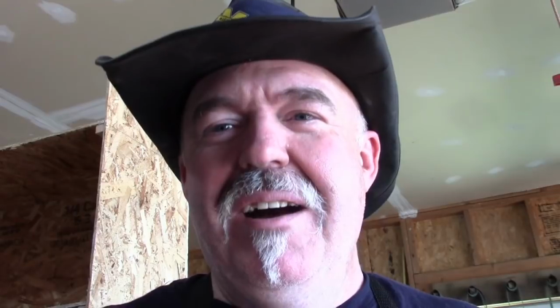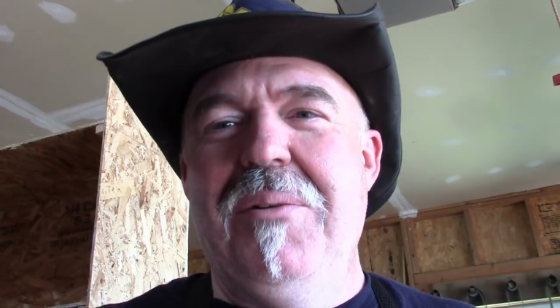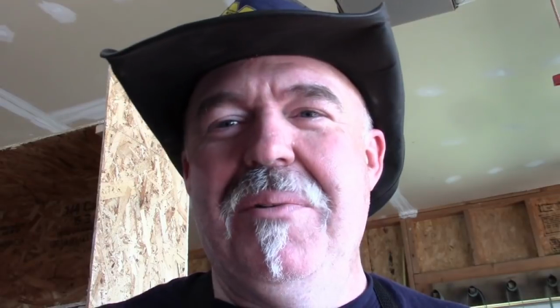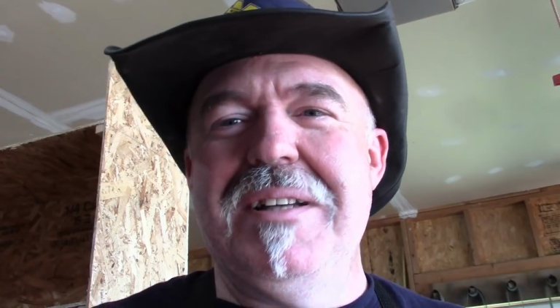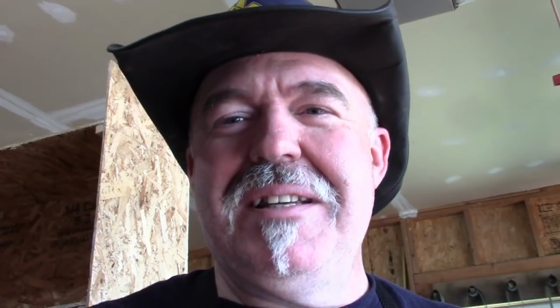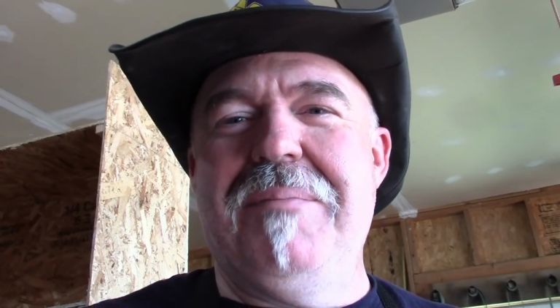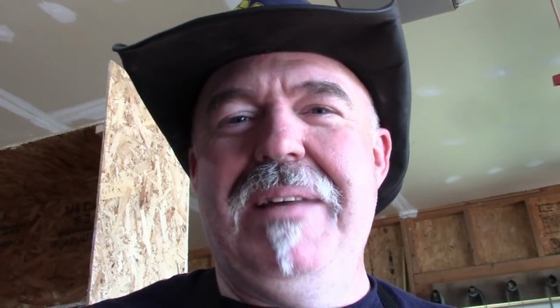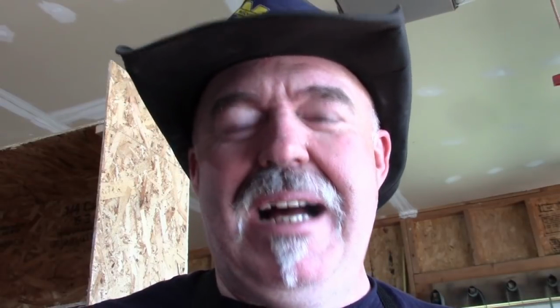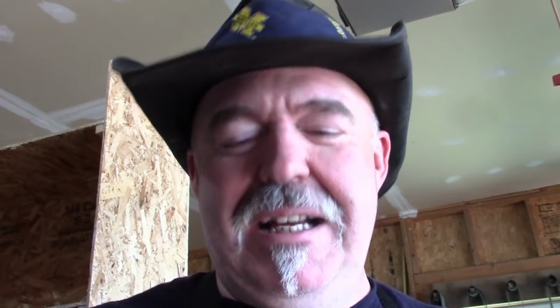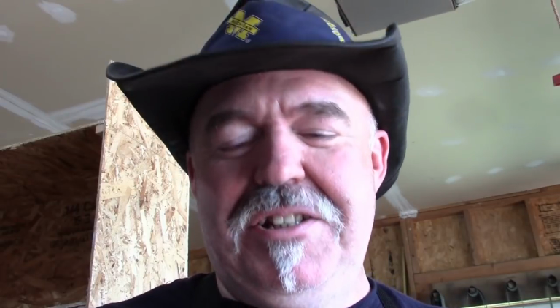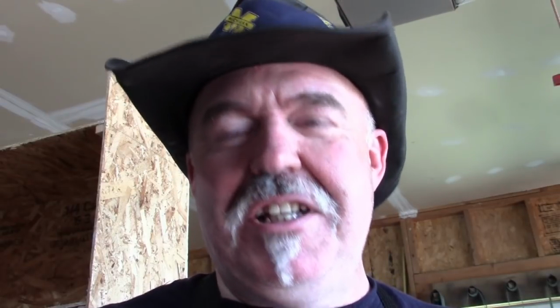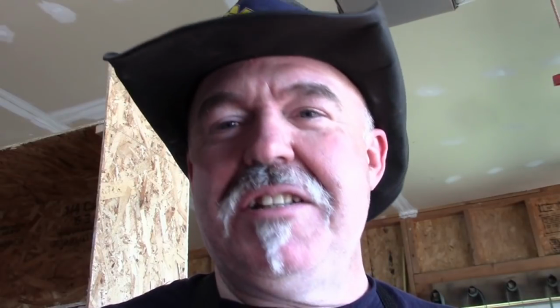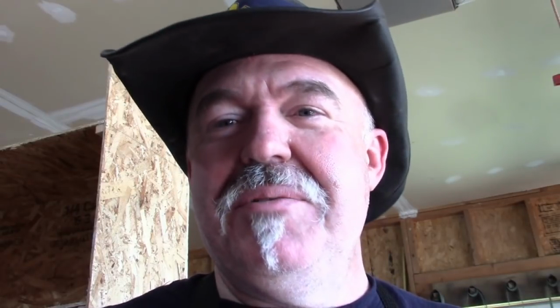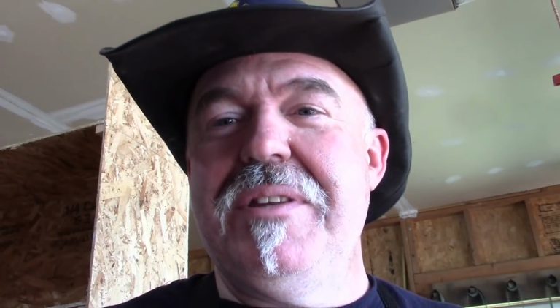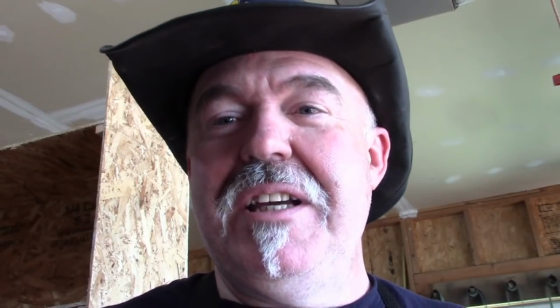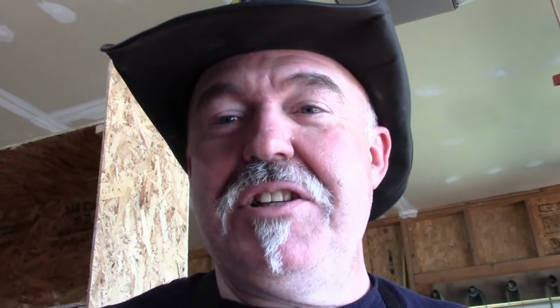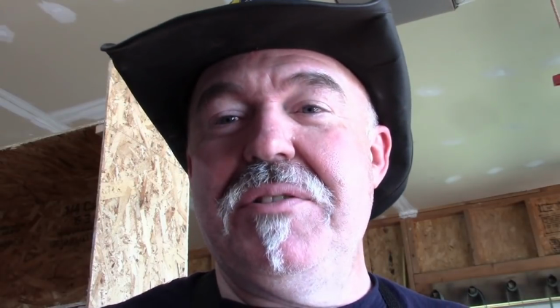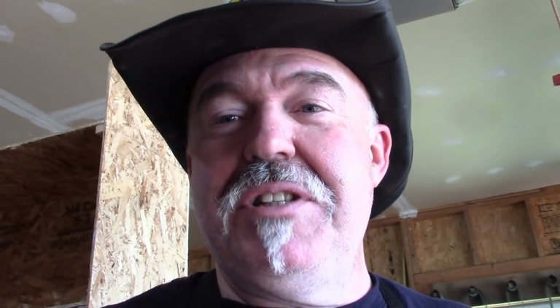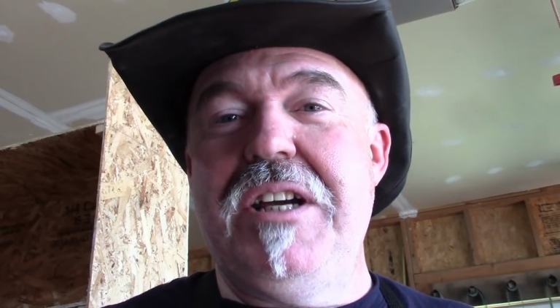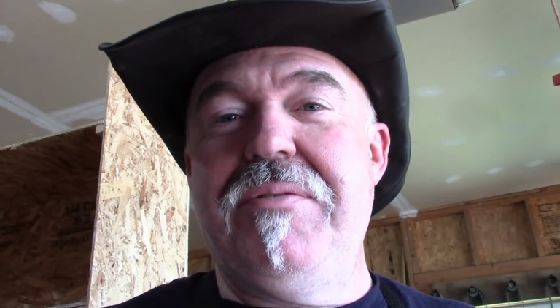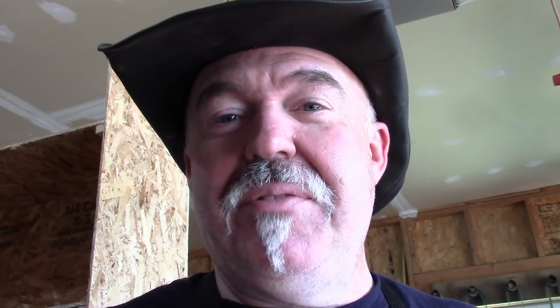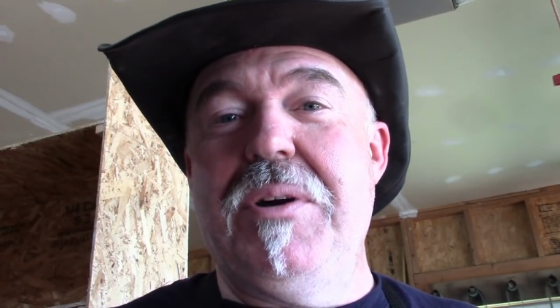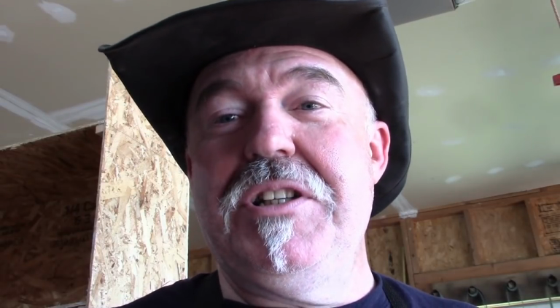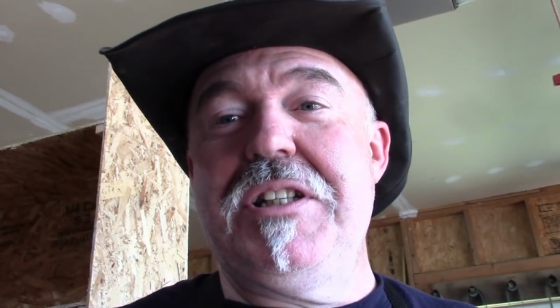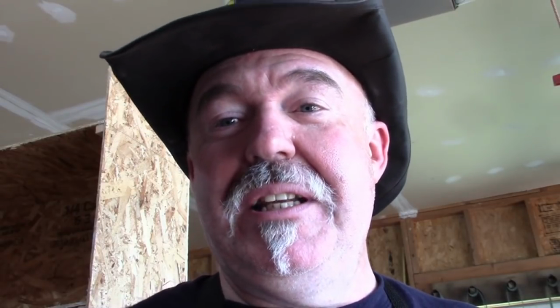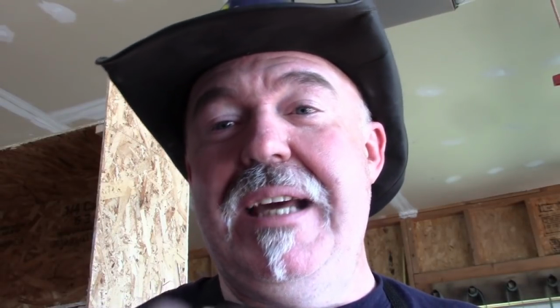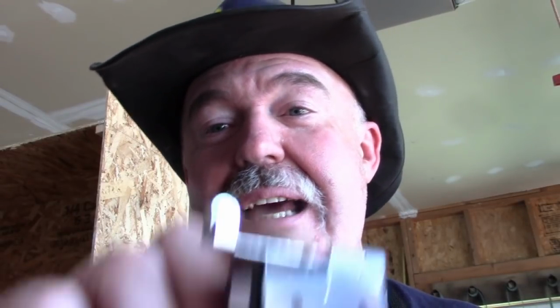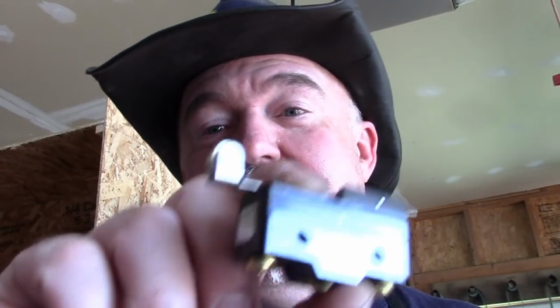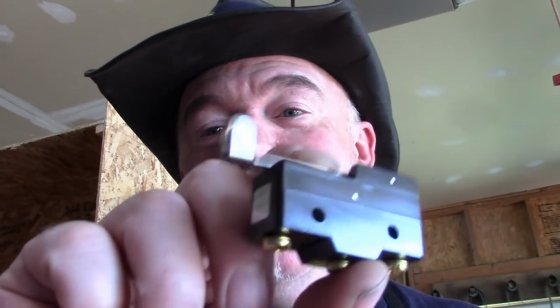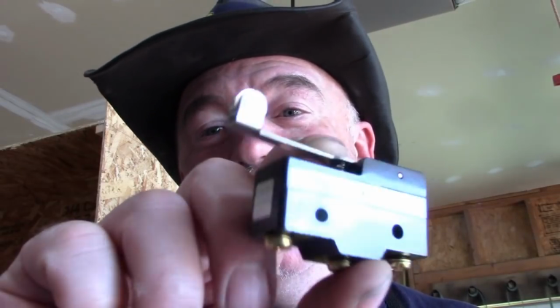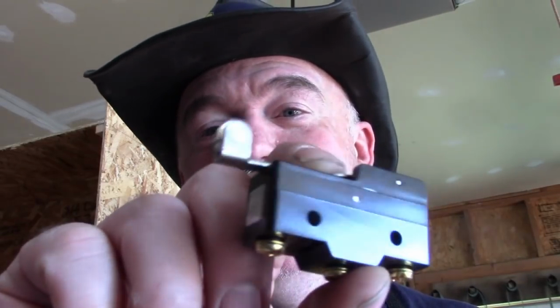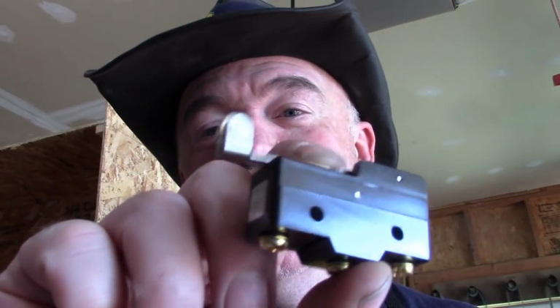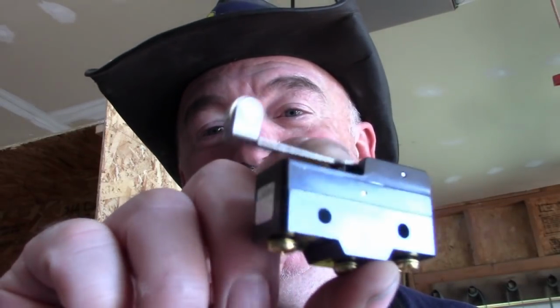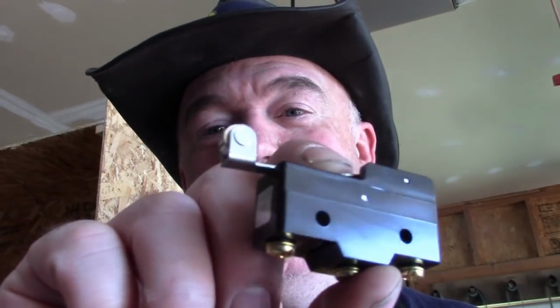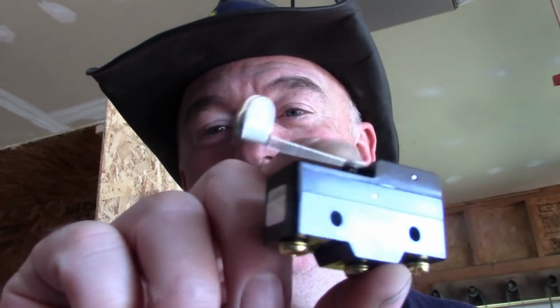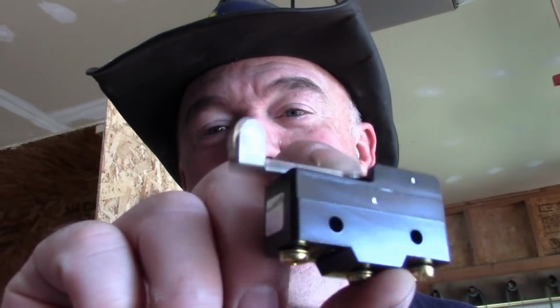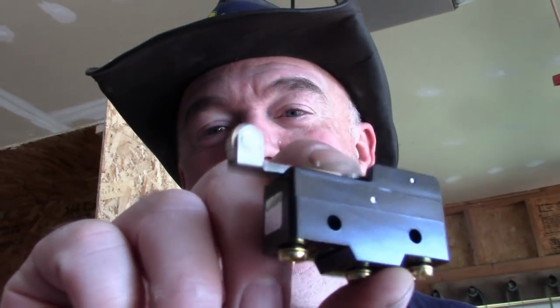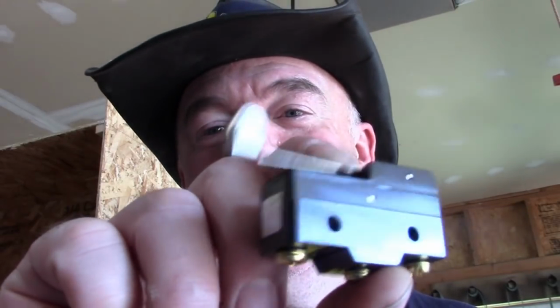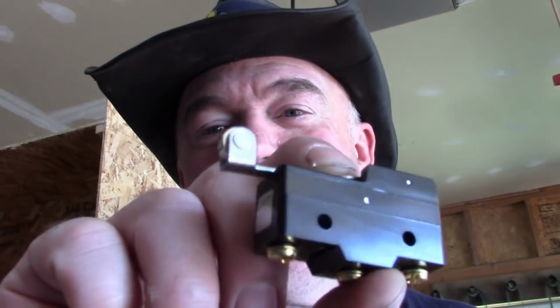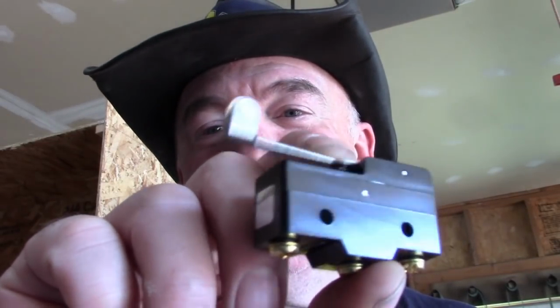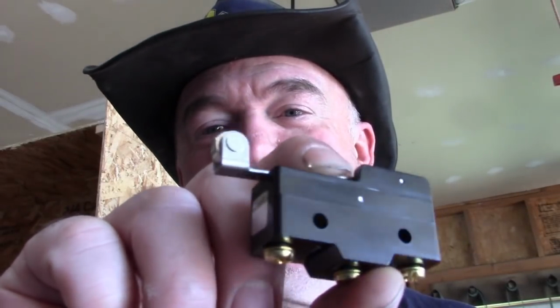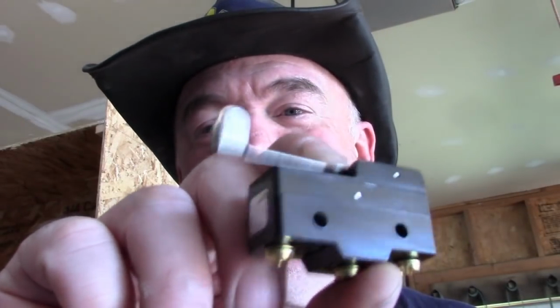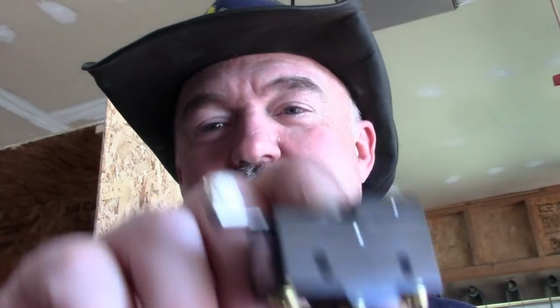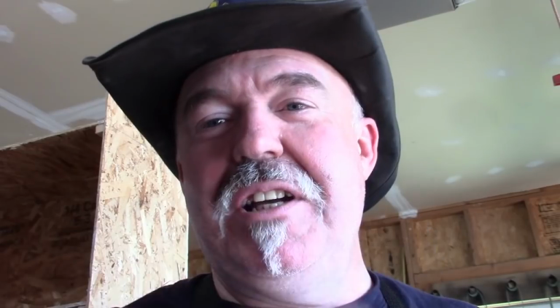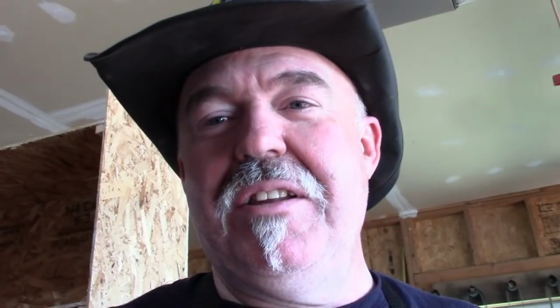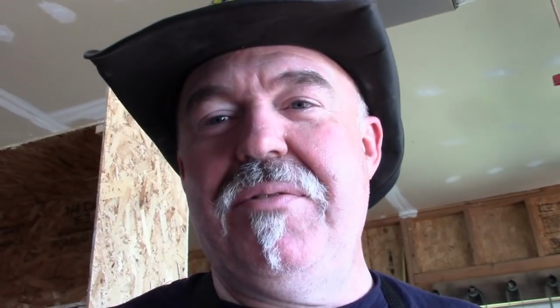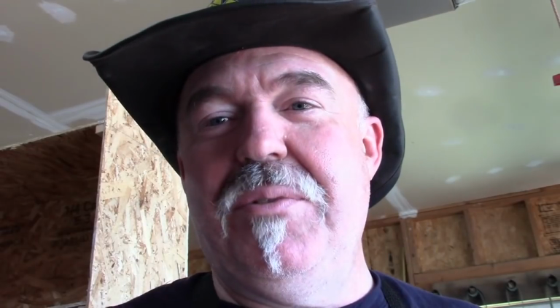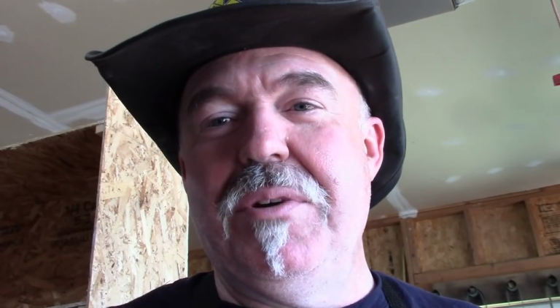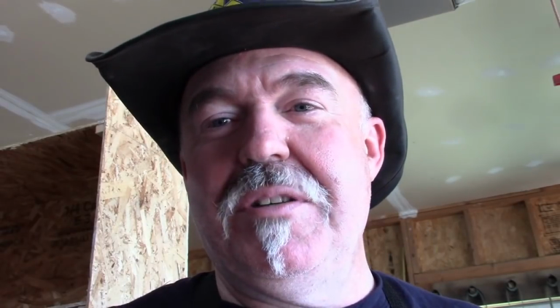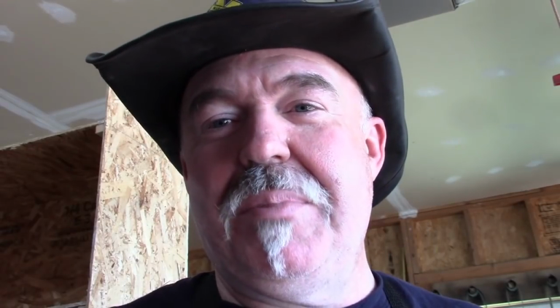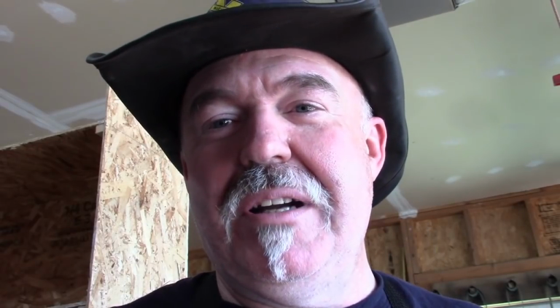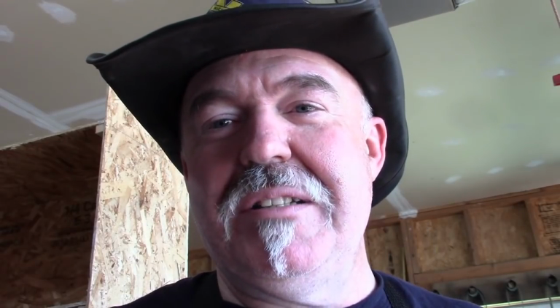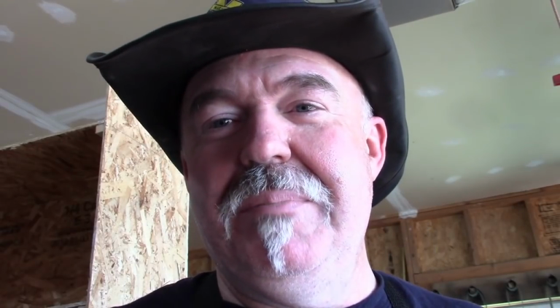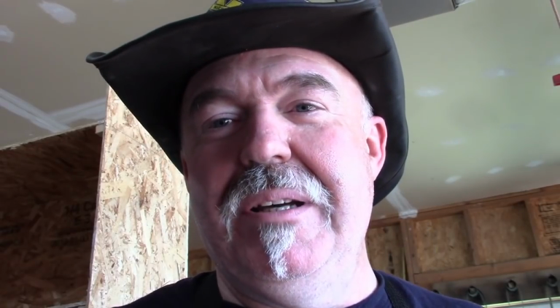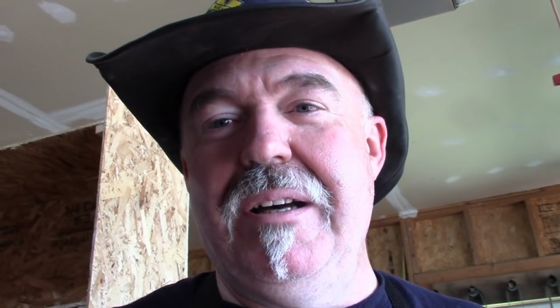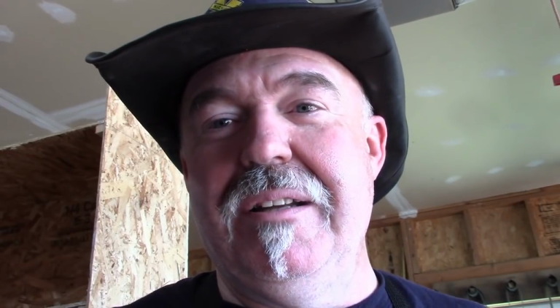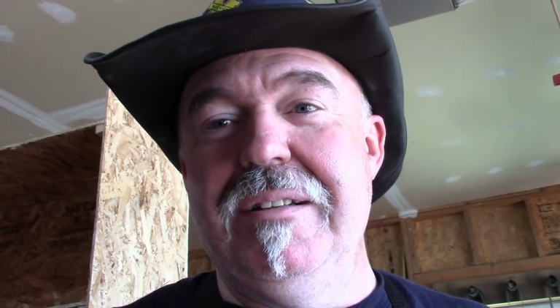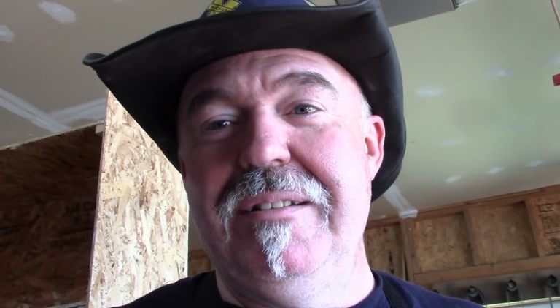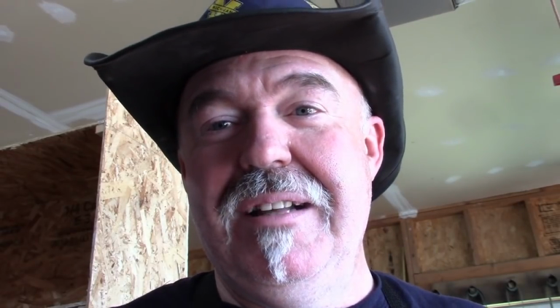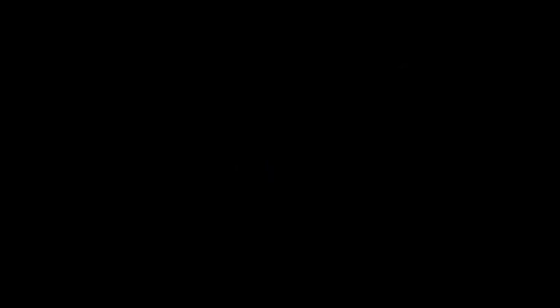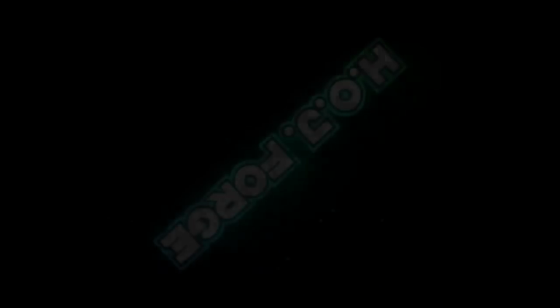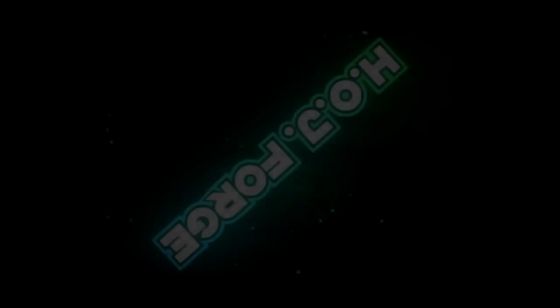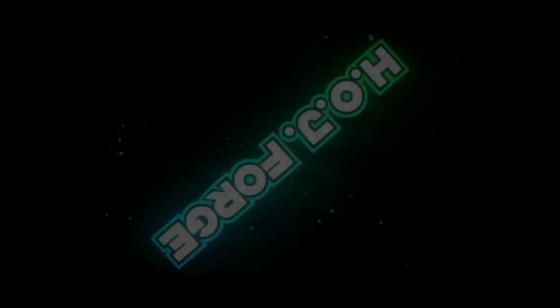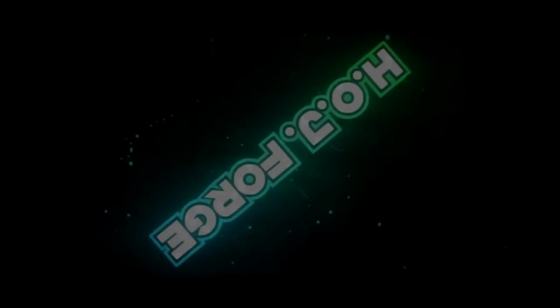What's up guys, Jason with HOJ Forge. Today we're wiring up the switch on the forge press build. Let's get going.